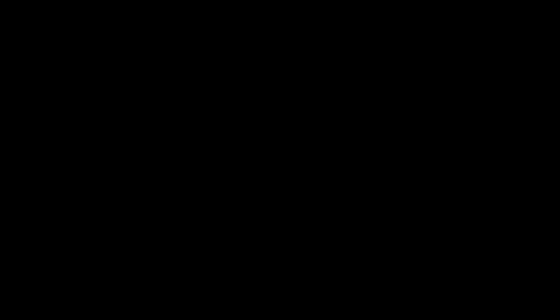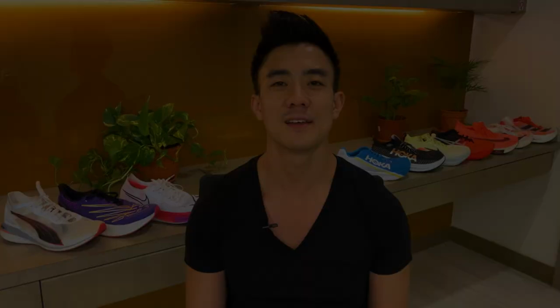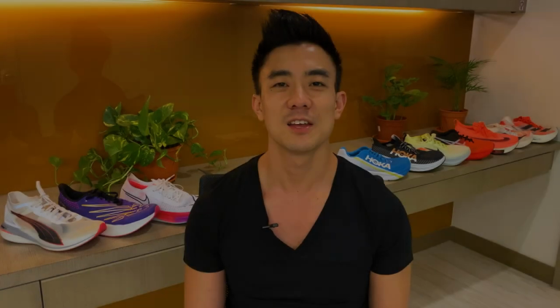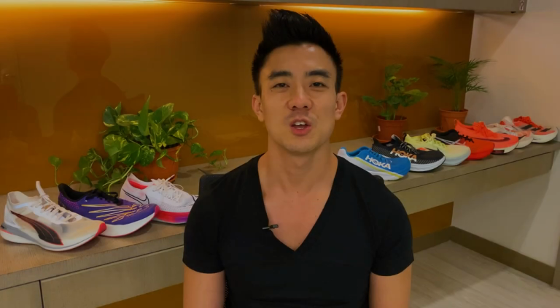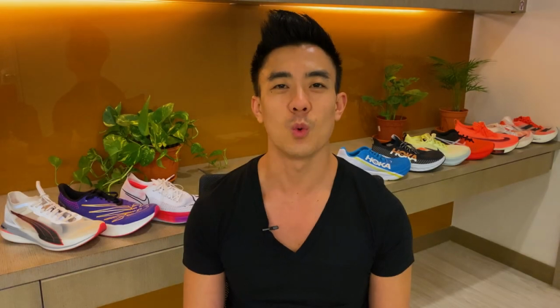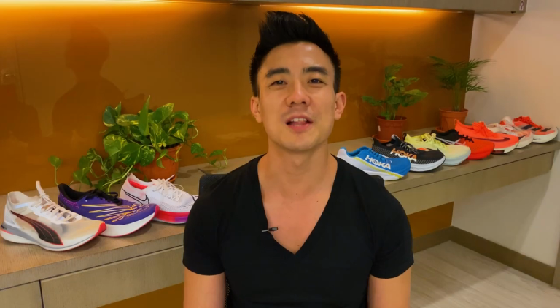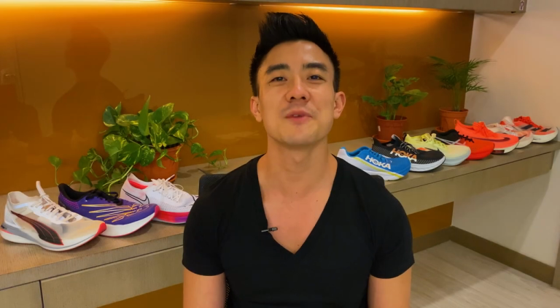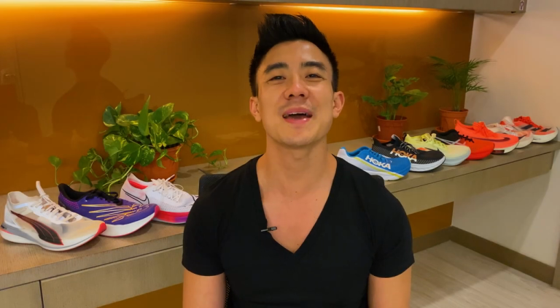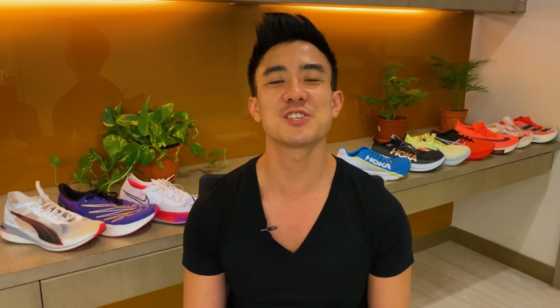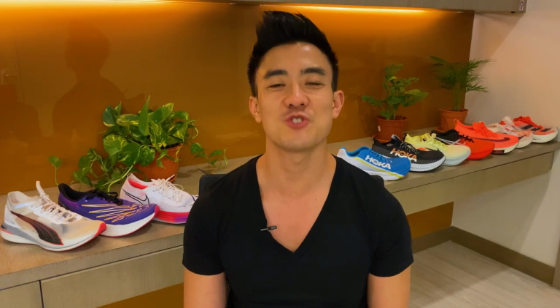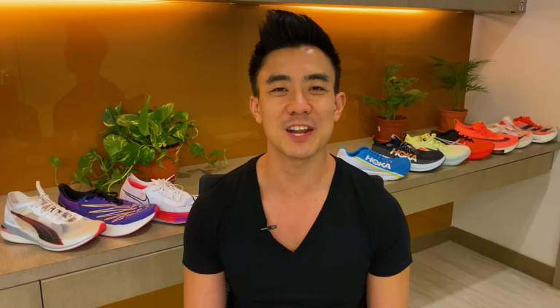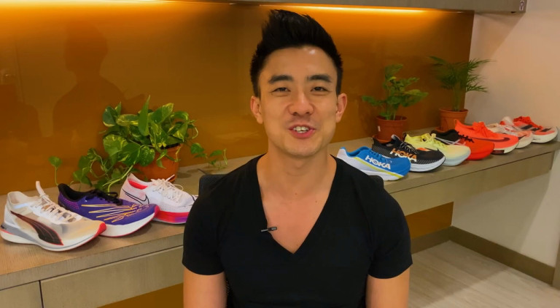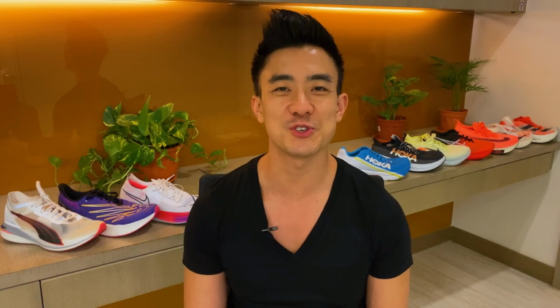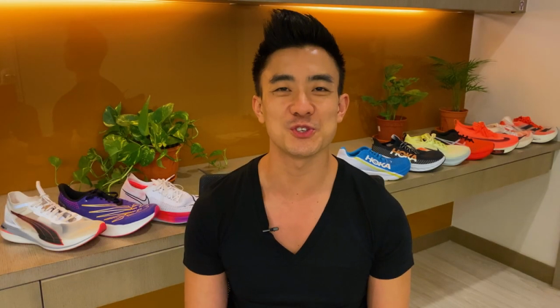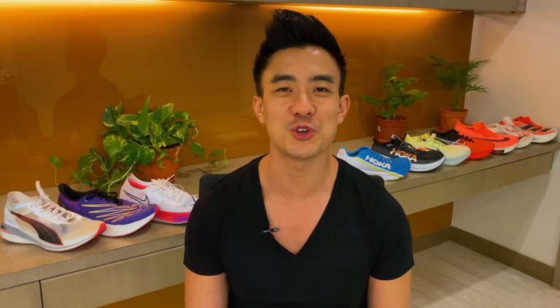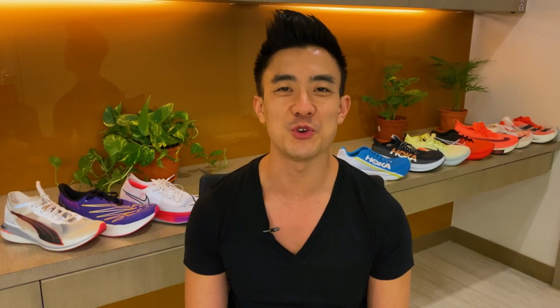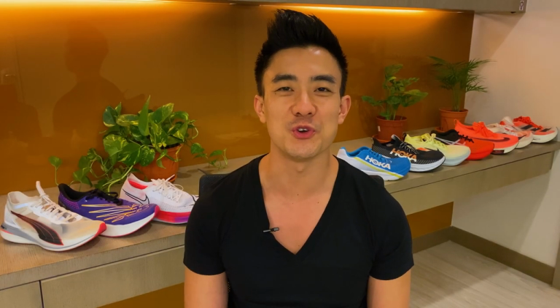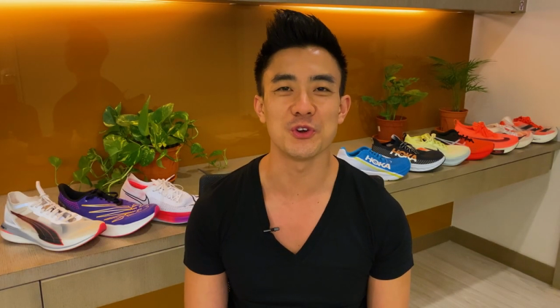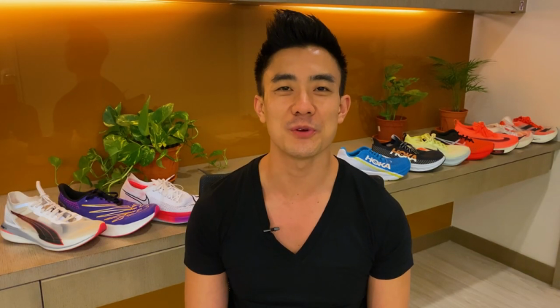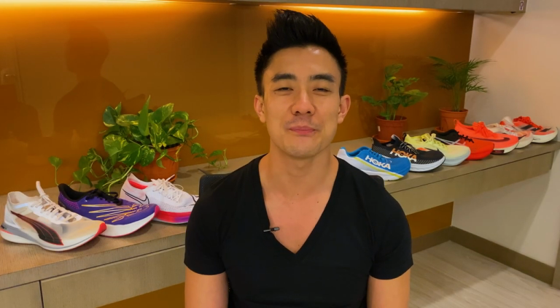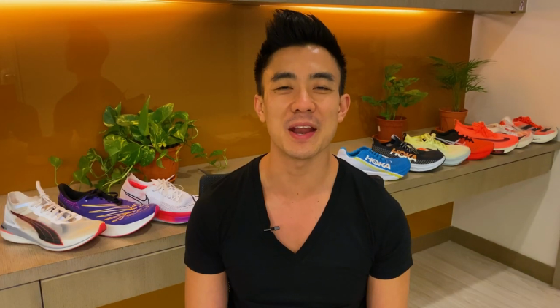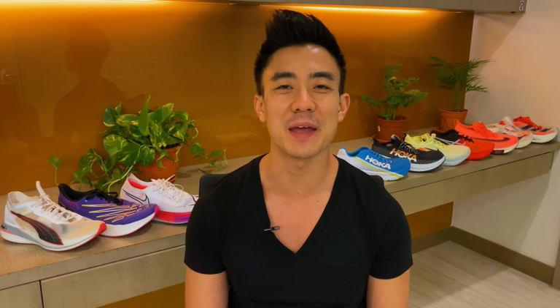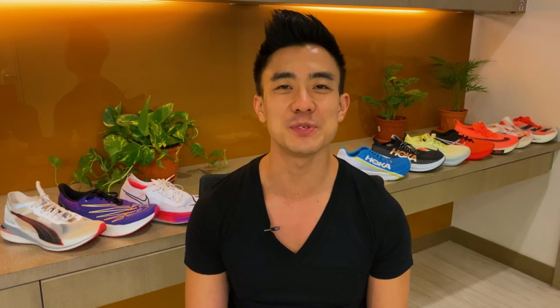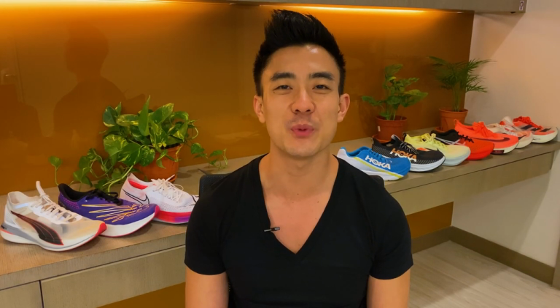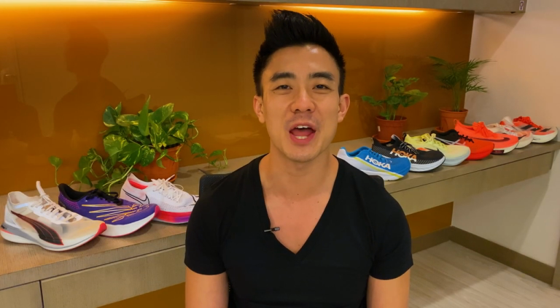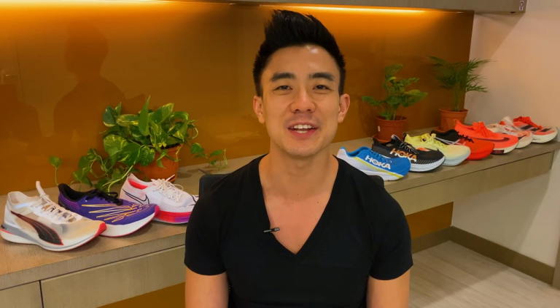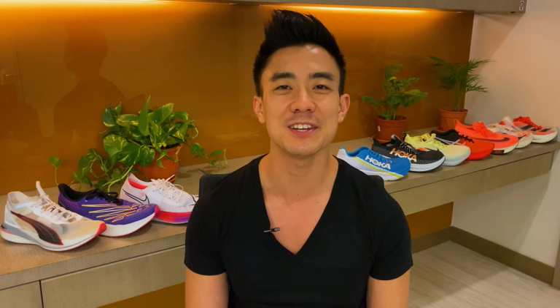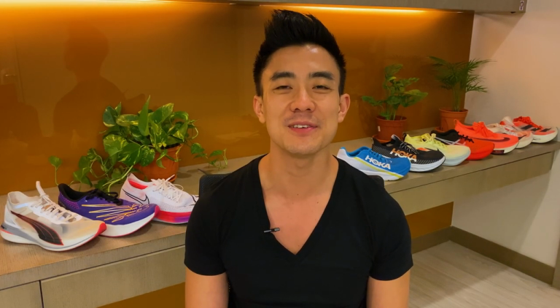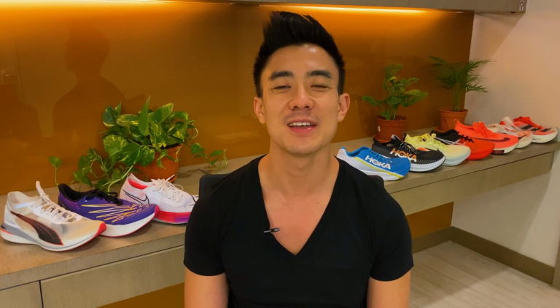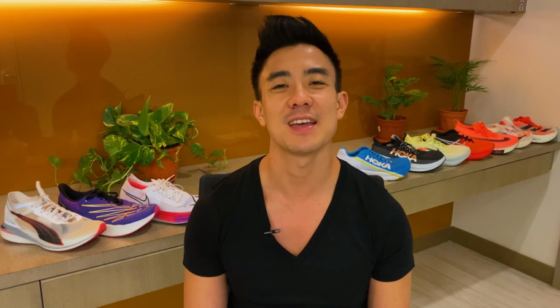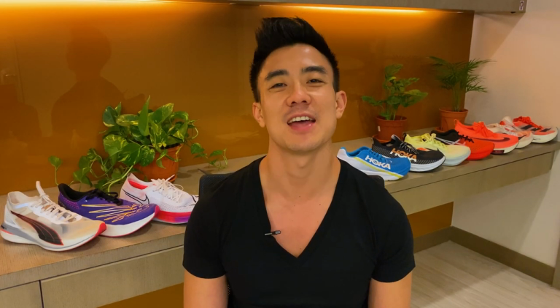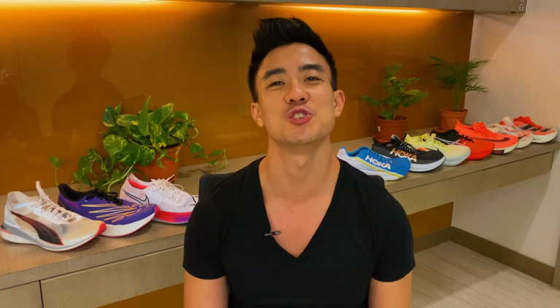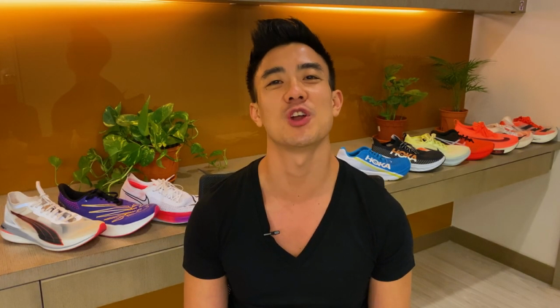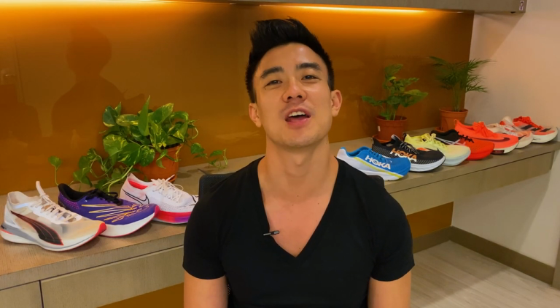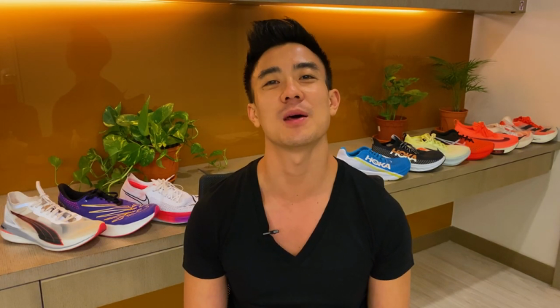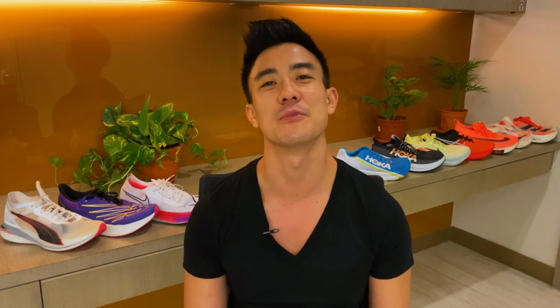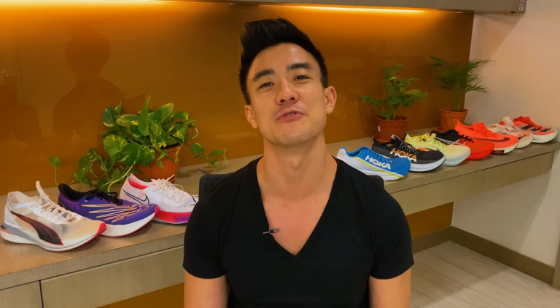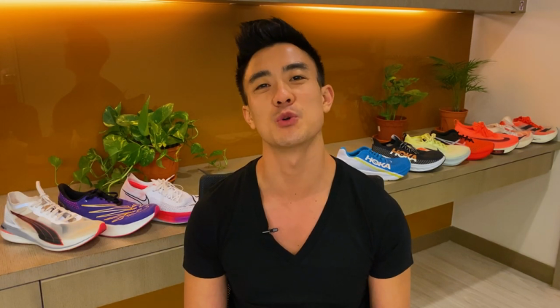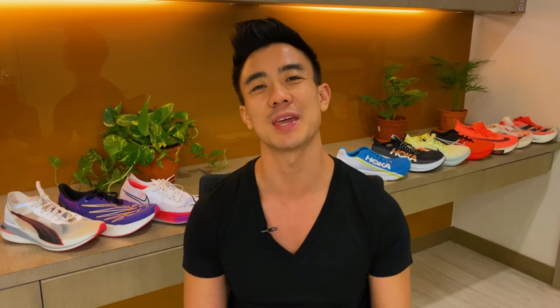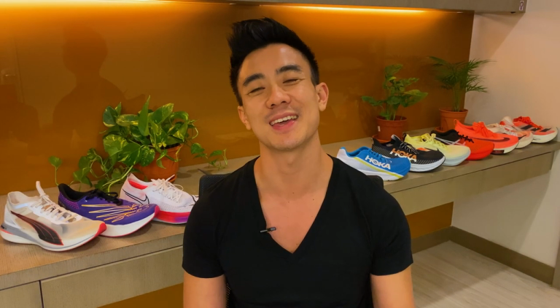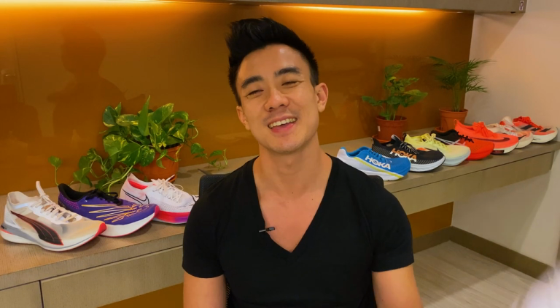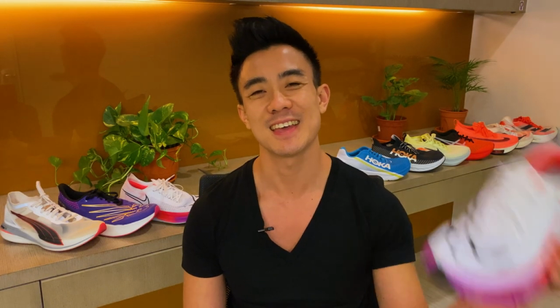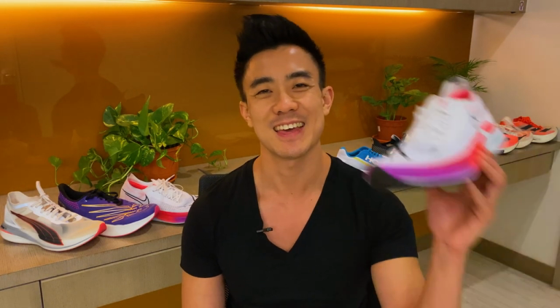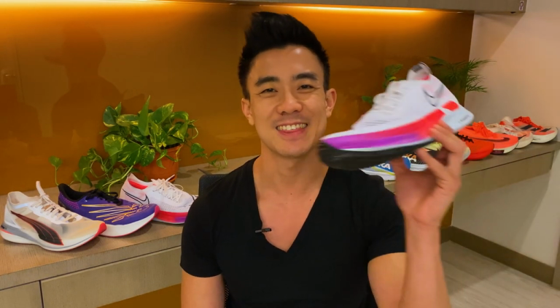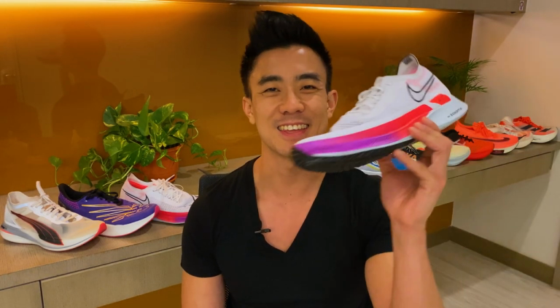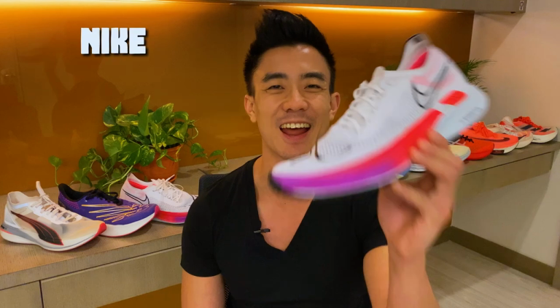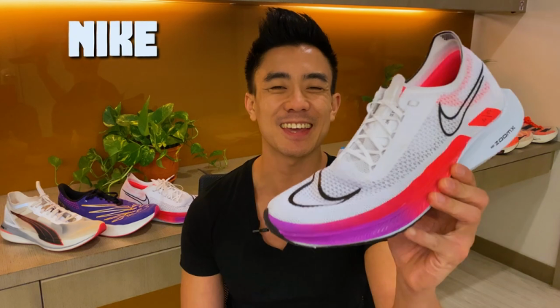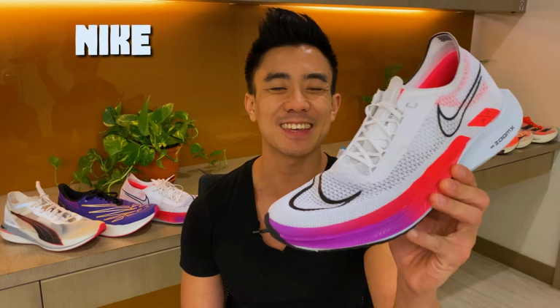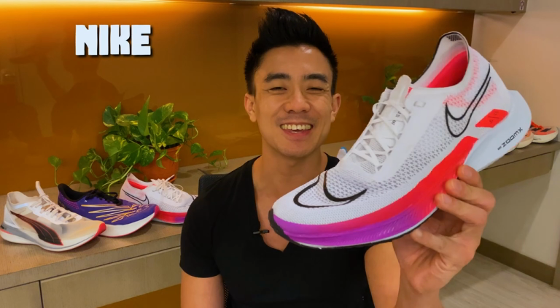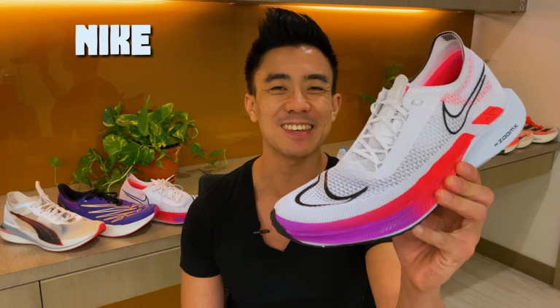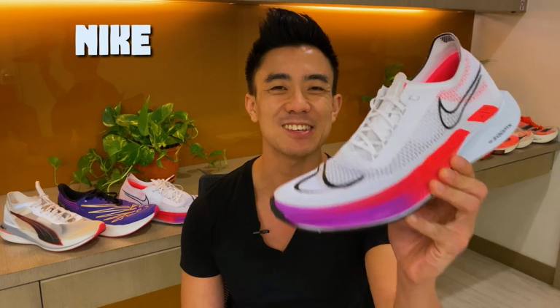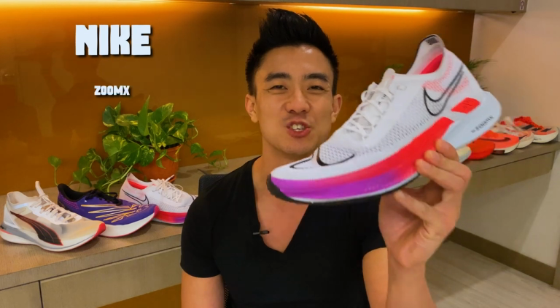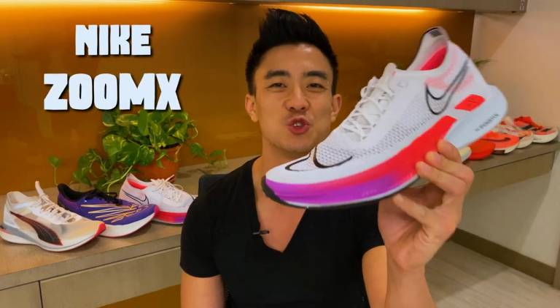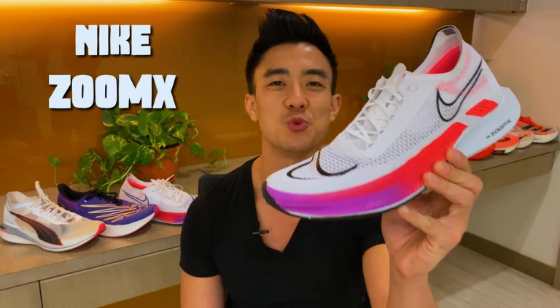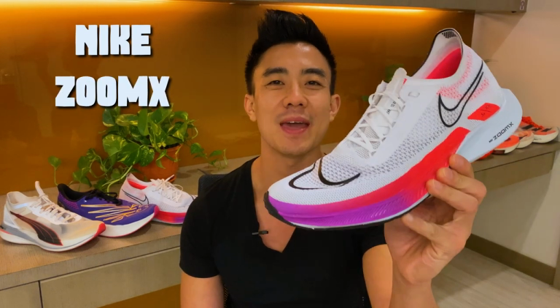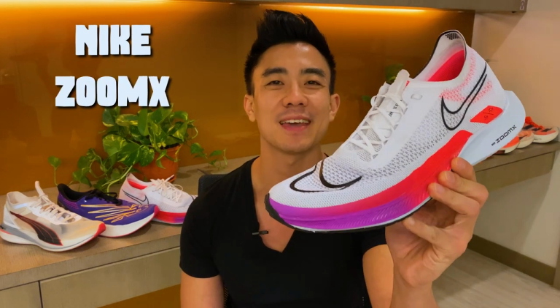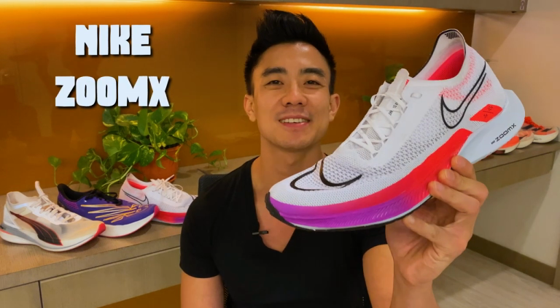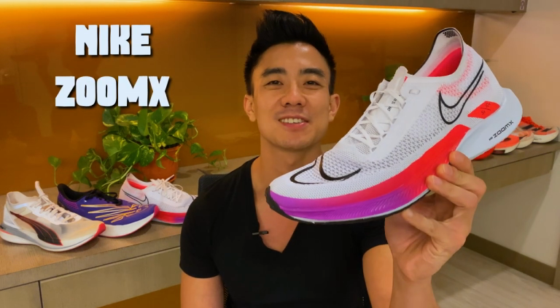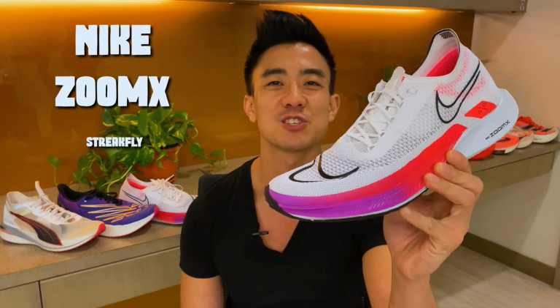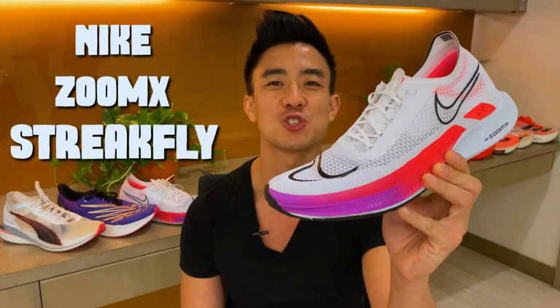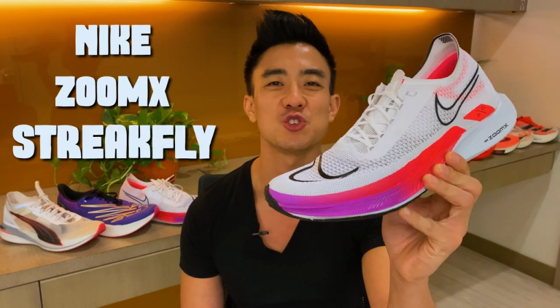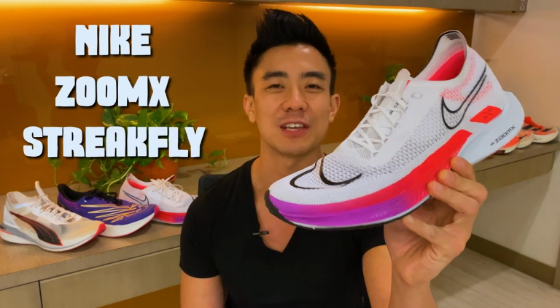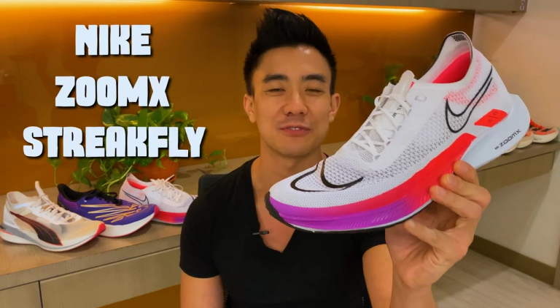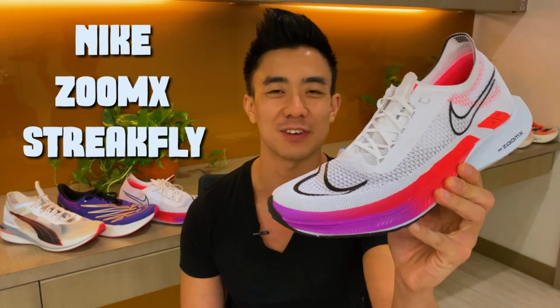Welcome back to Running Shoes Guru. My name is Brandon and today I'm reviewing the Nike ZoomX Streakfly.